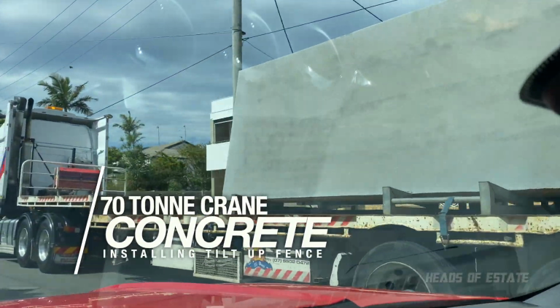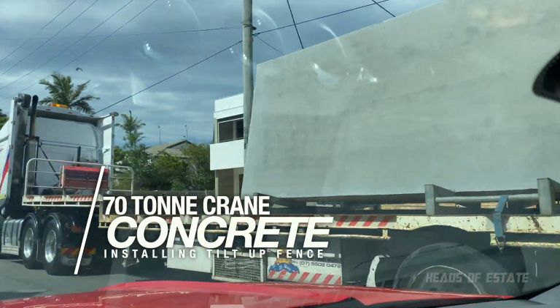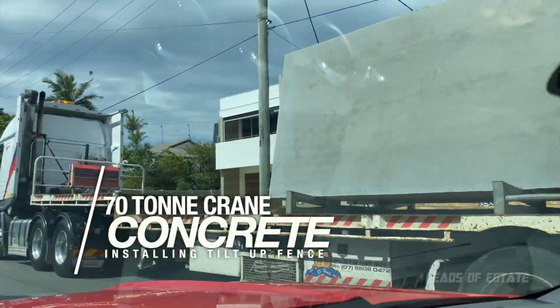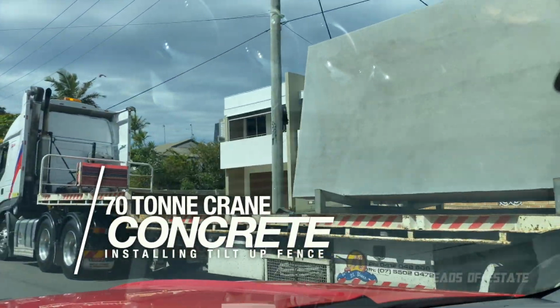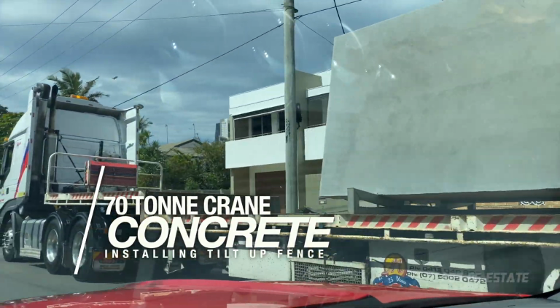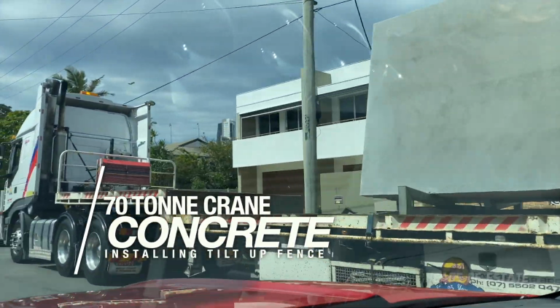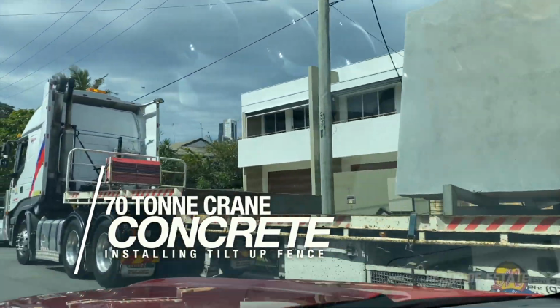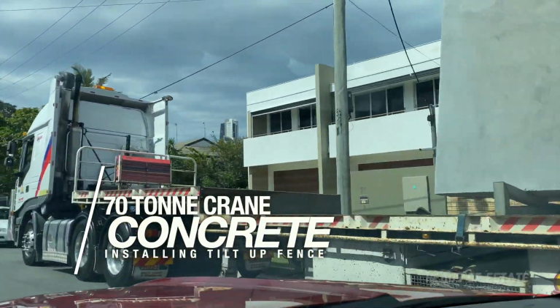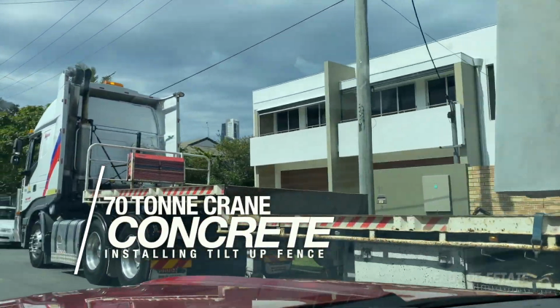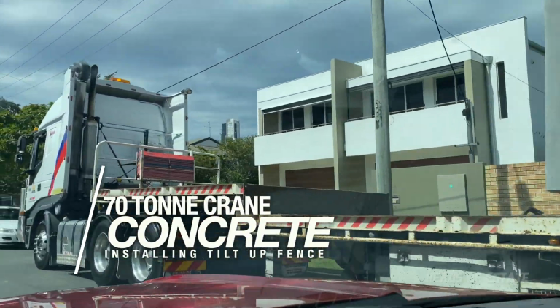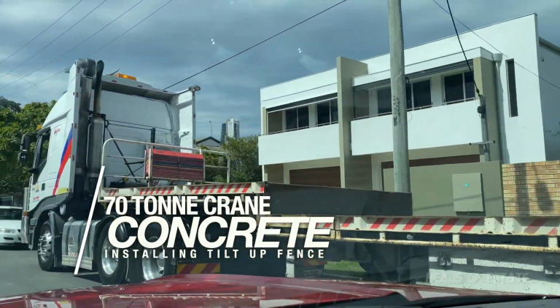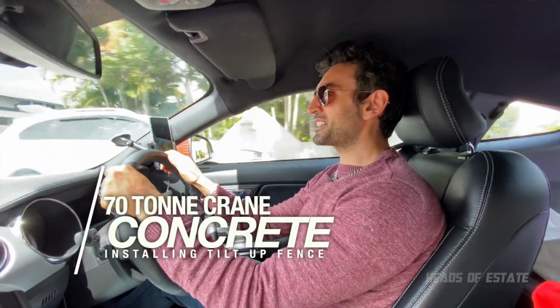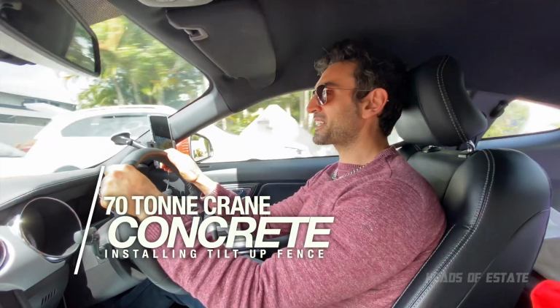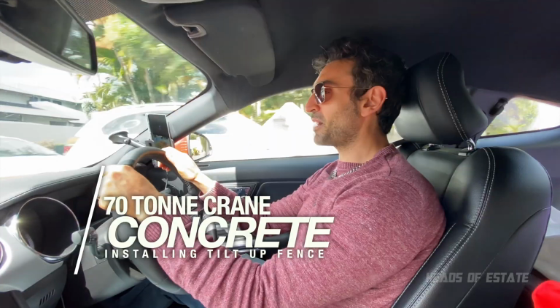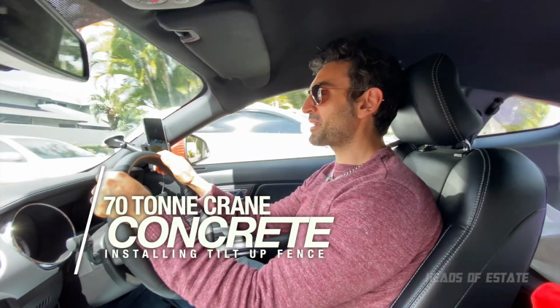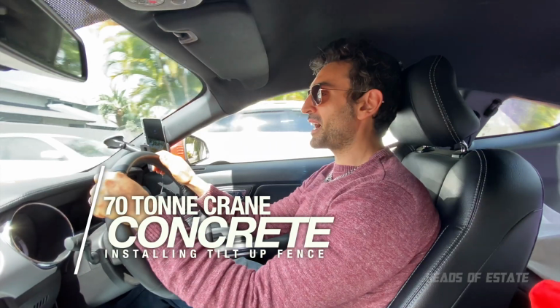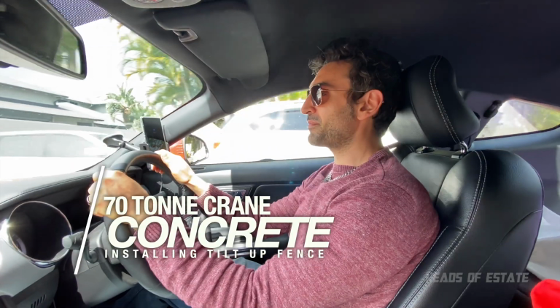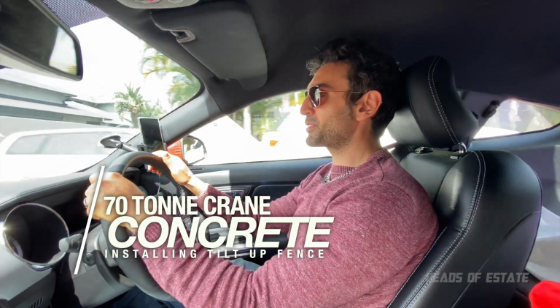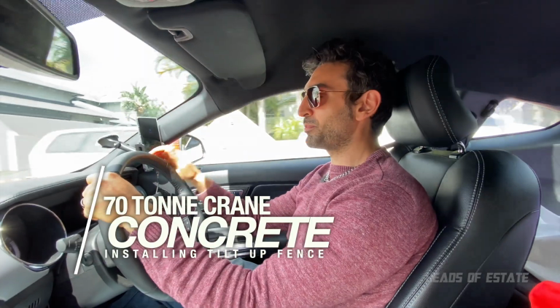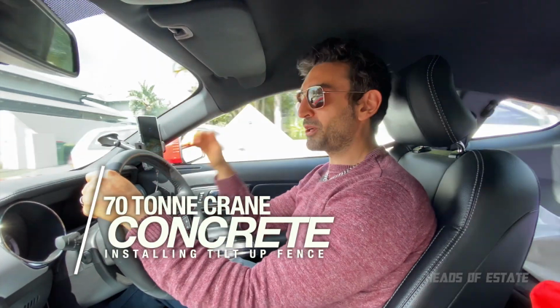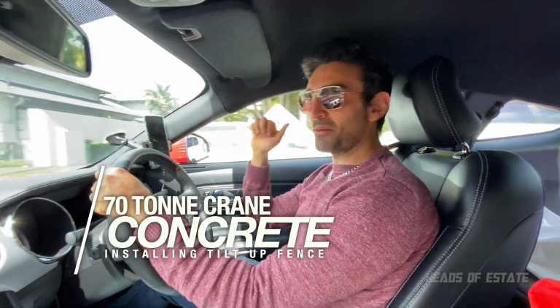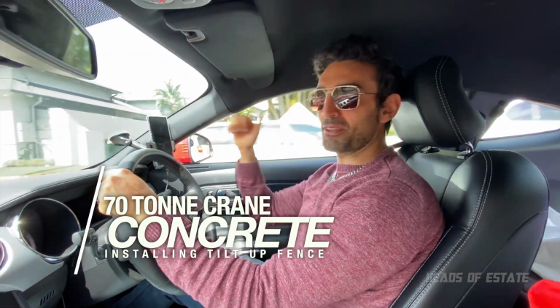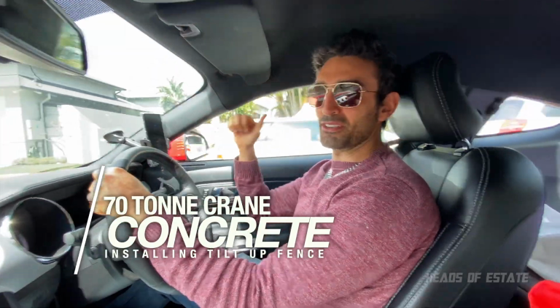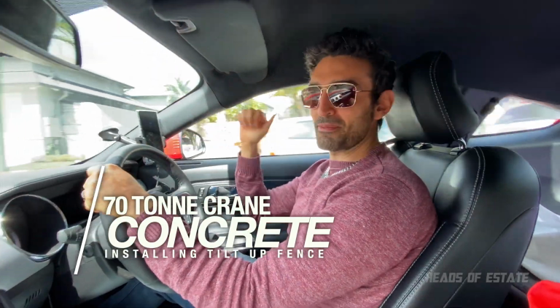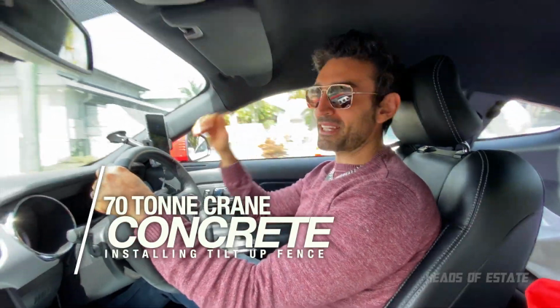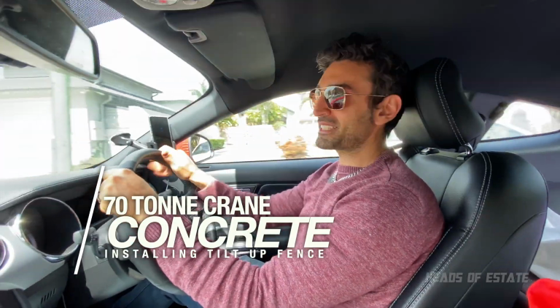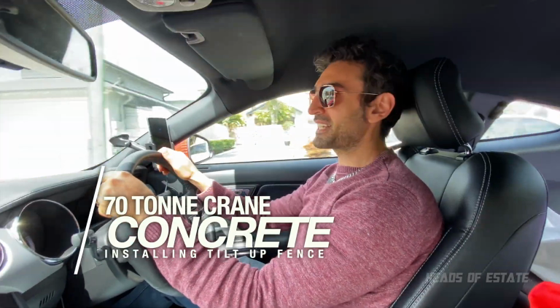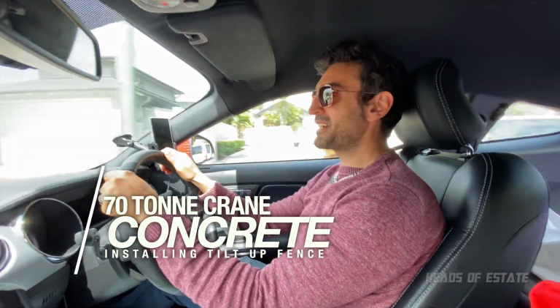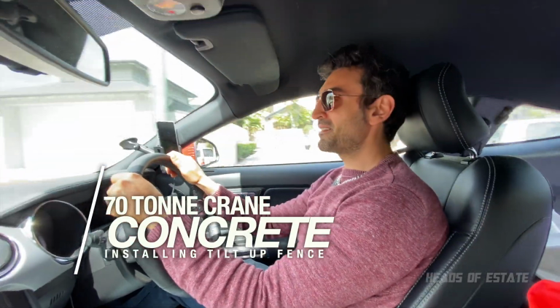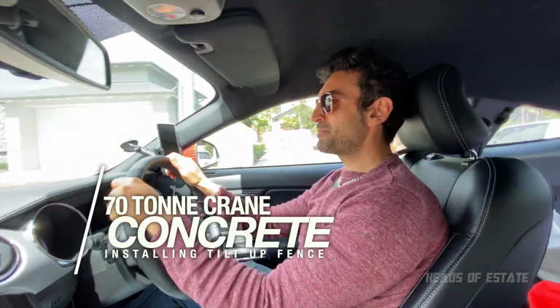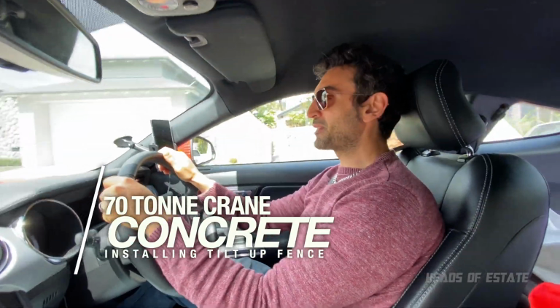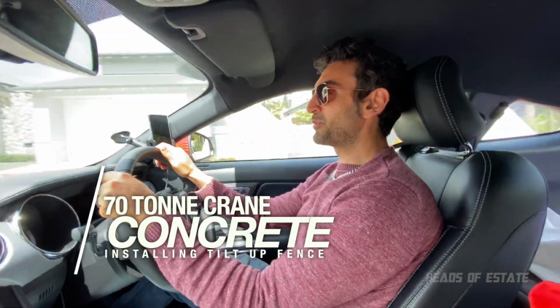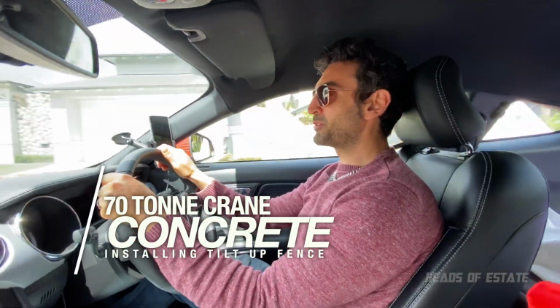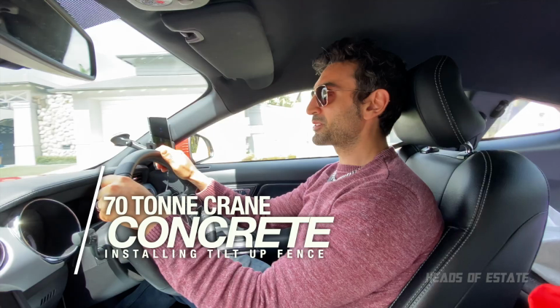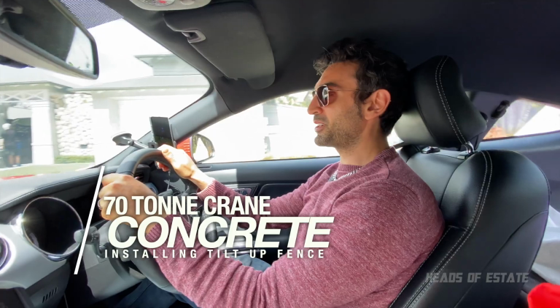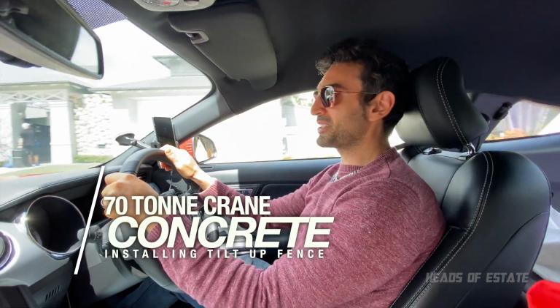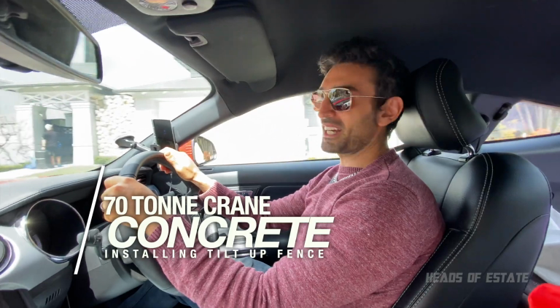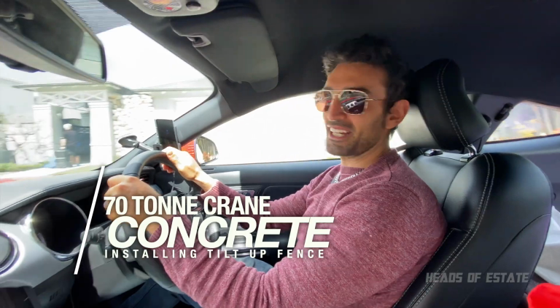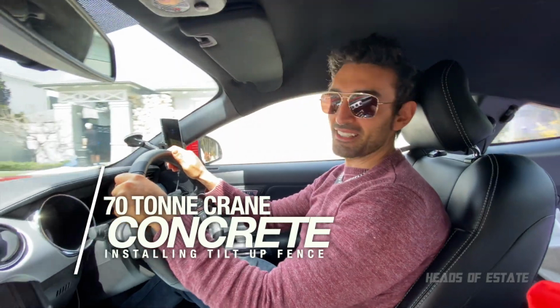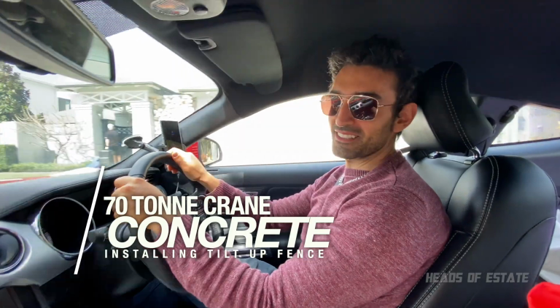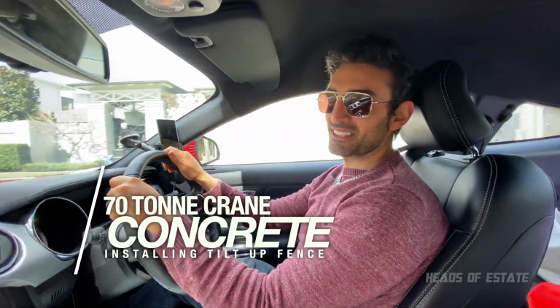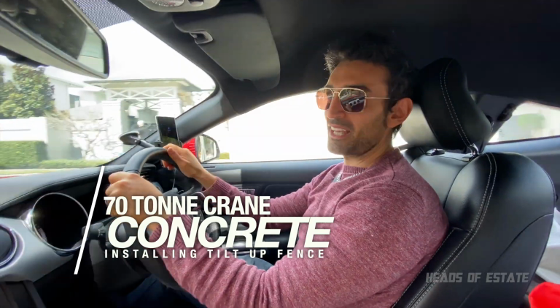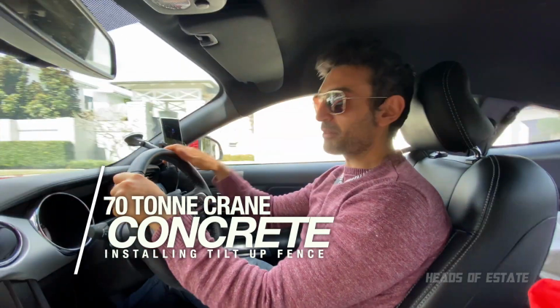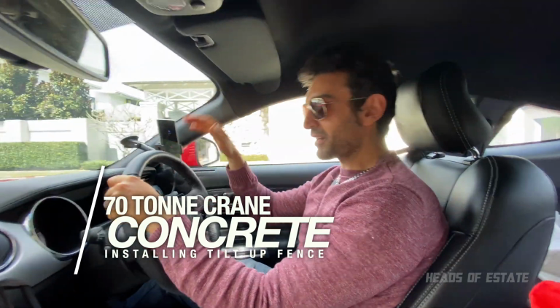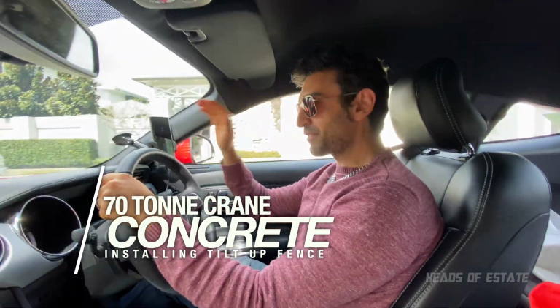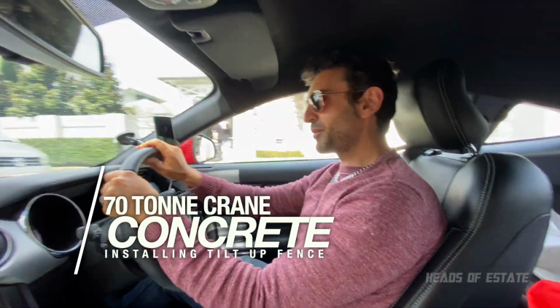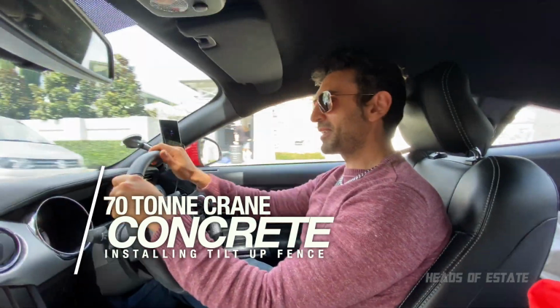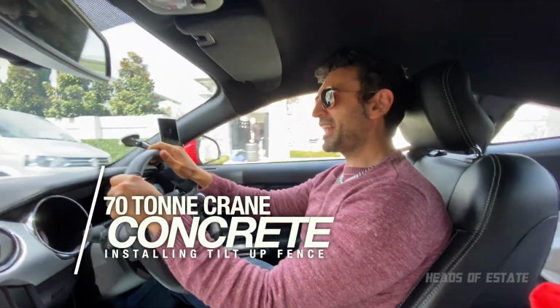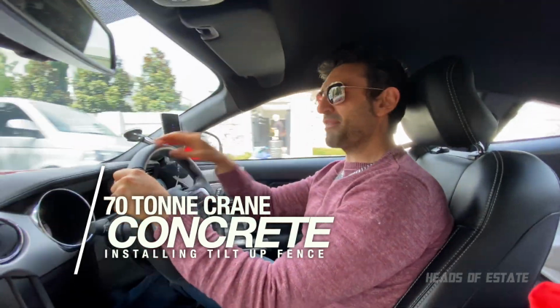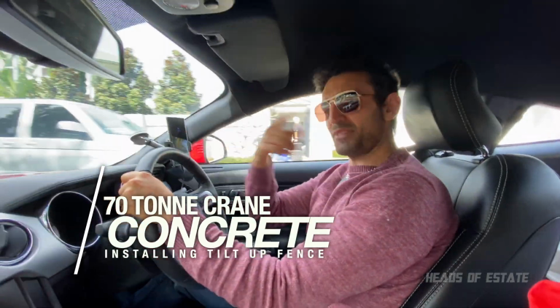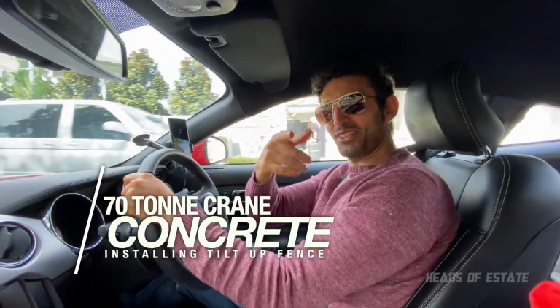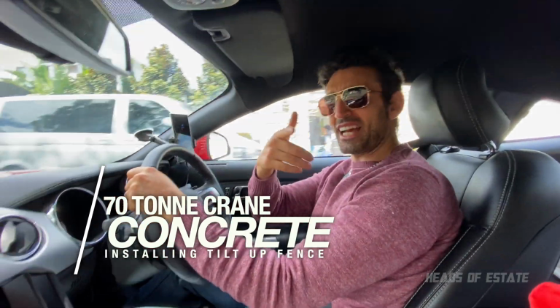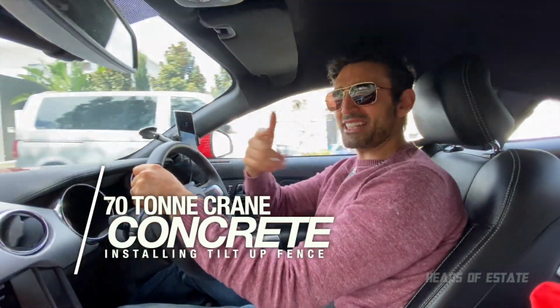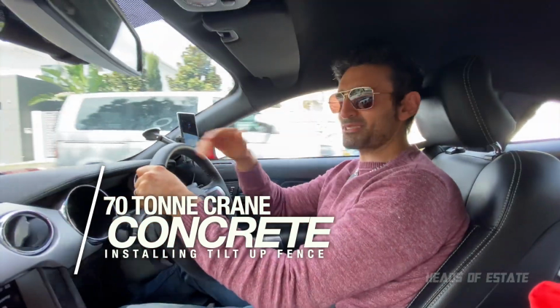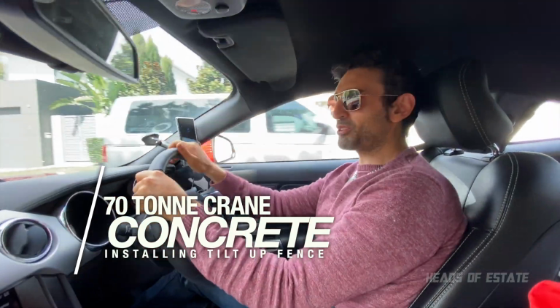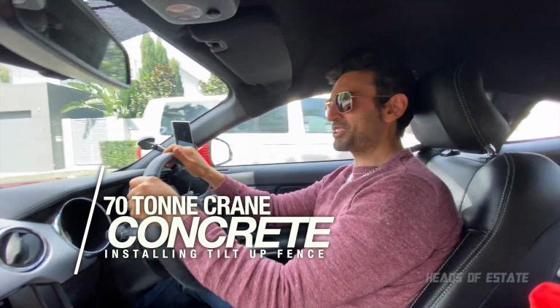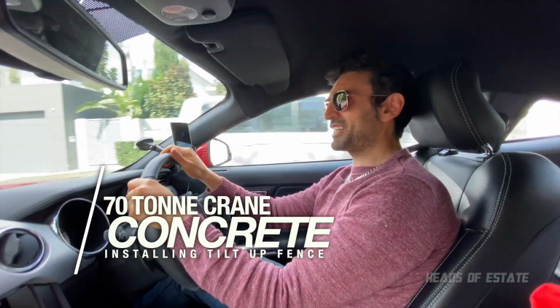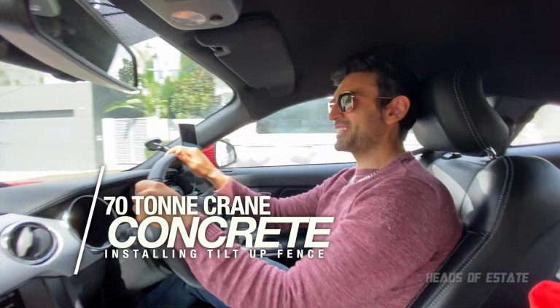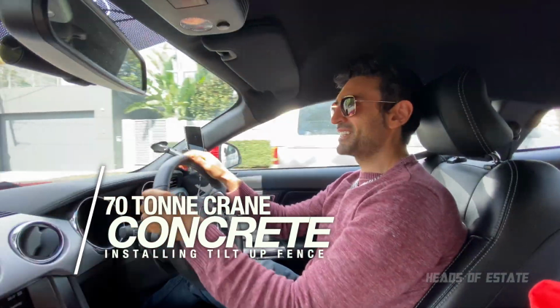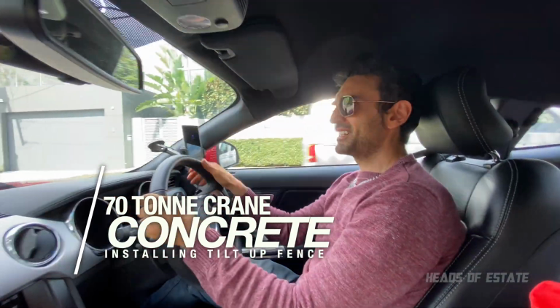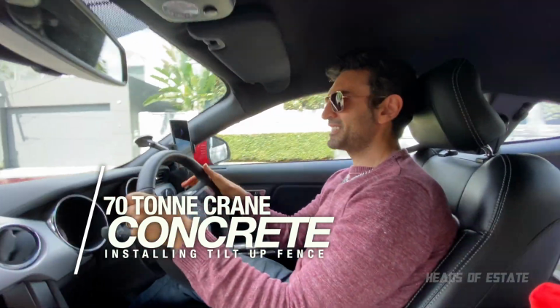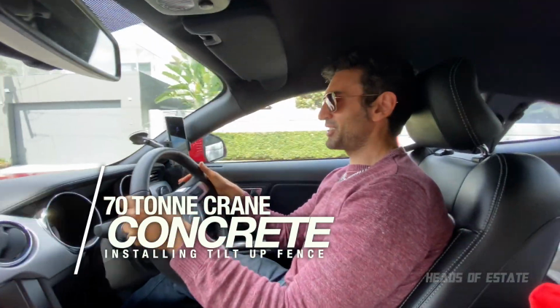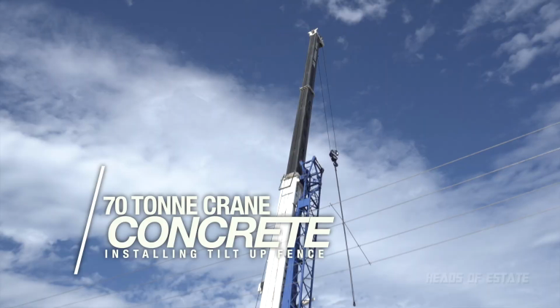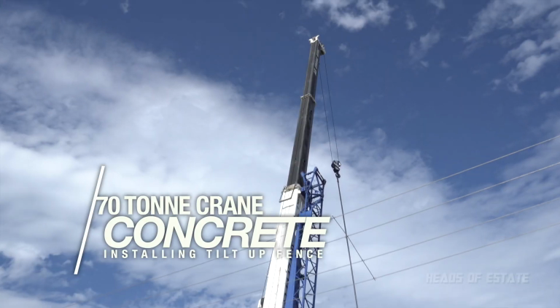A big crane is coming up to put those amazing big walls on the house. I'm going to film it live for you guys watching the show.